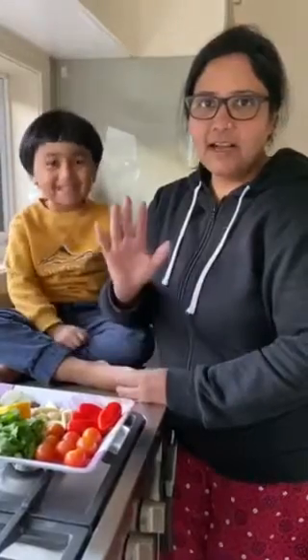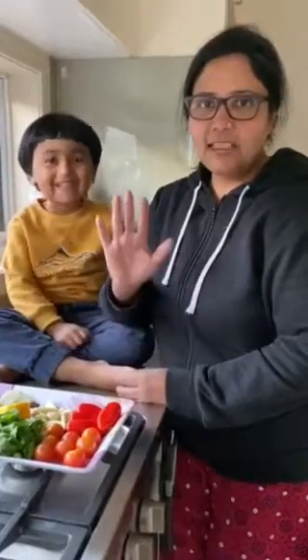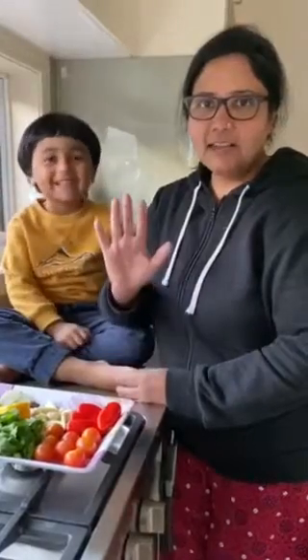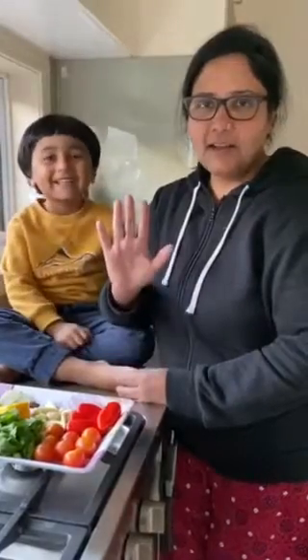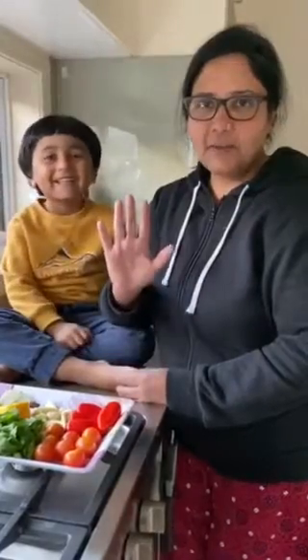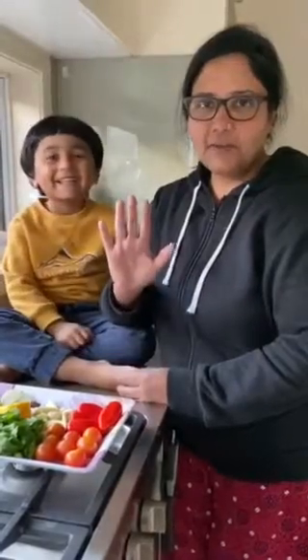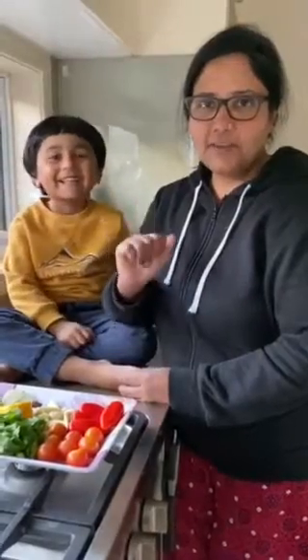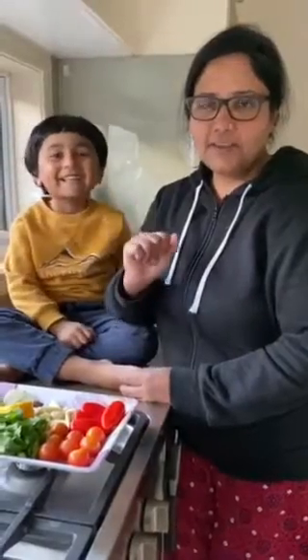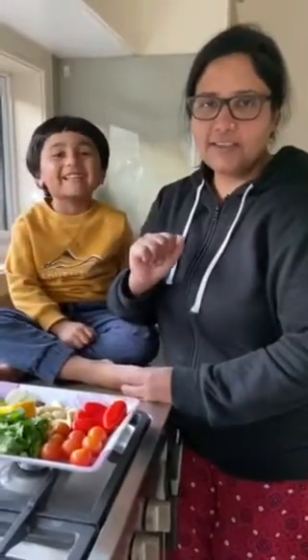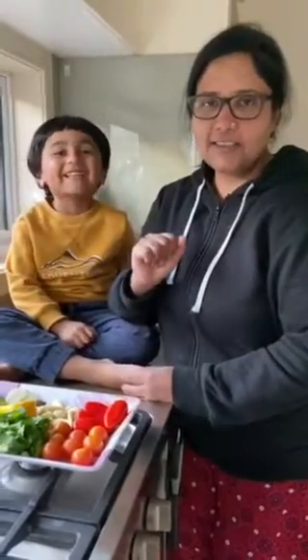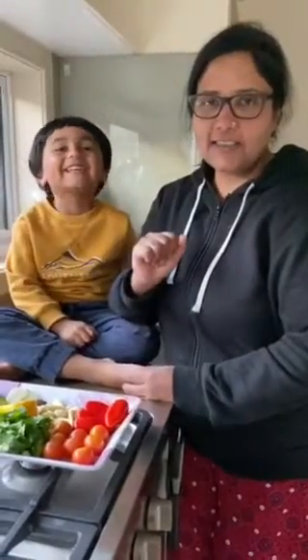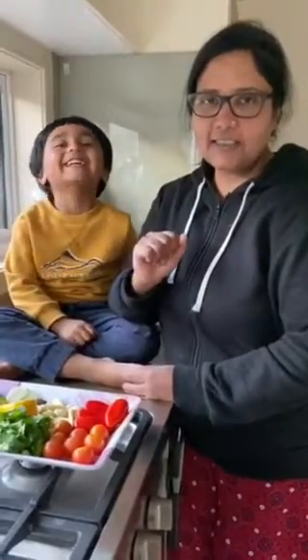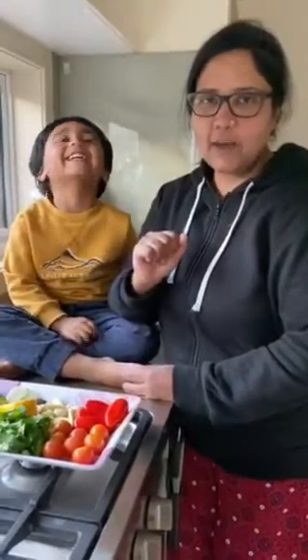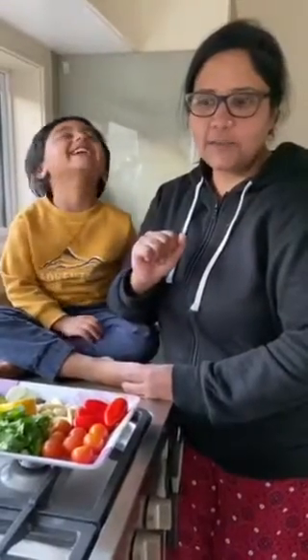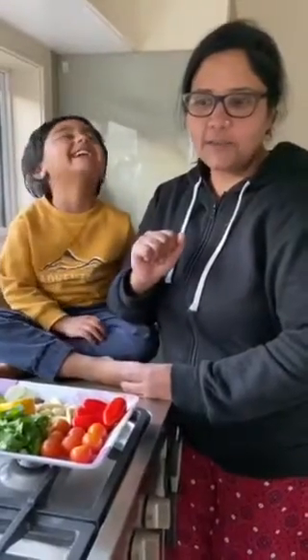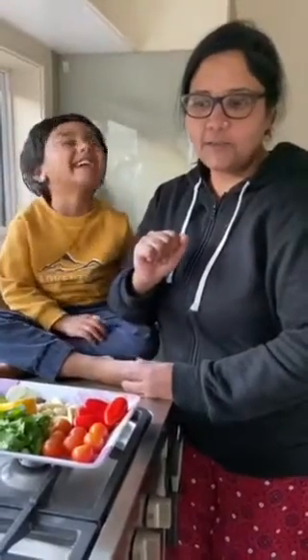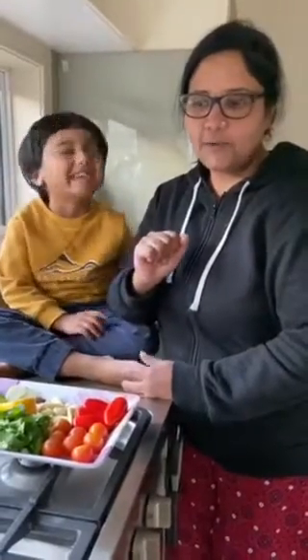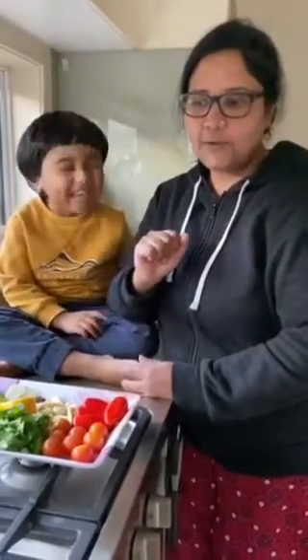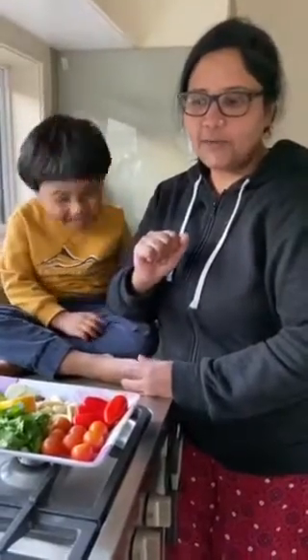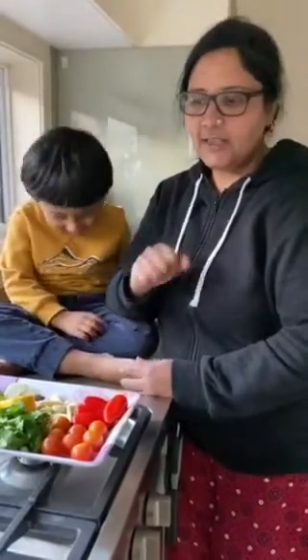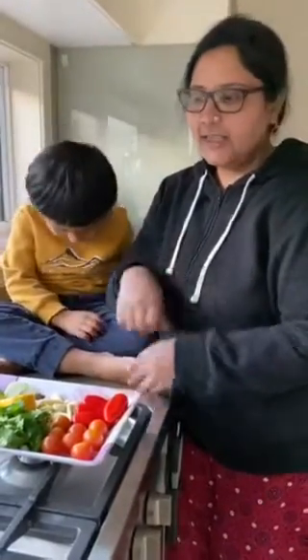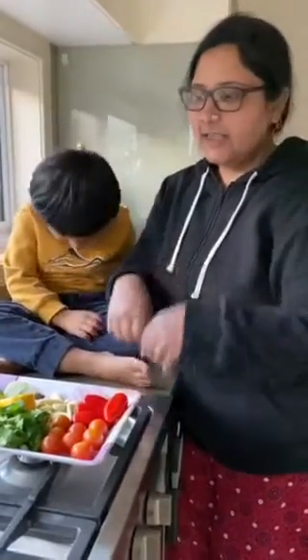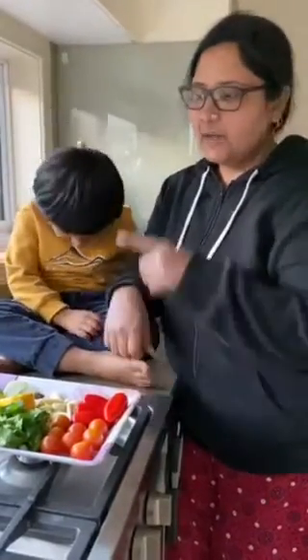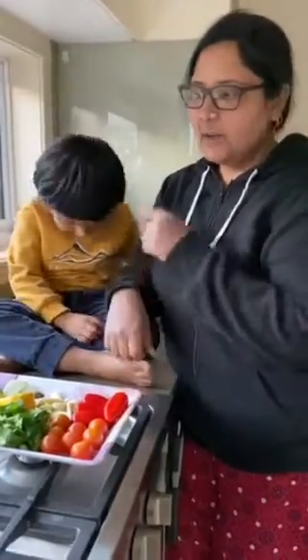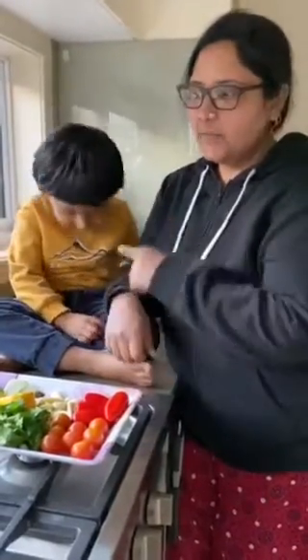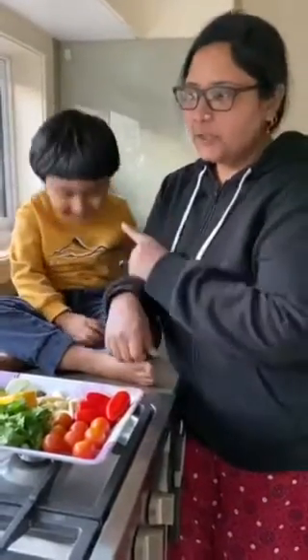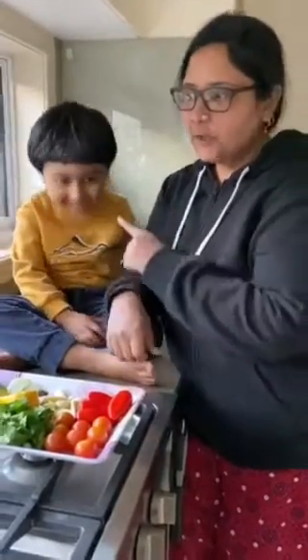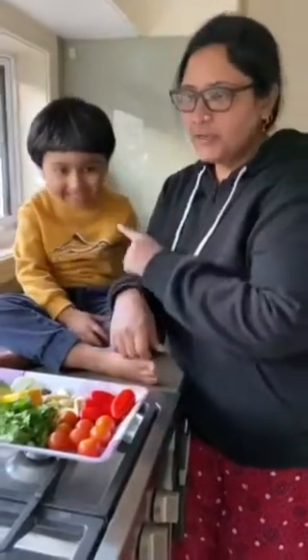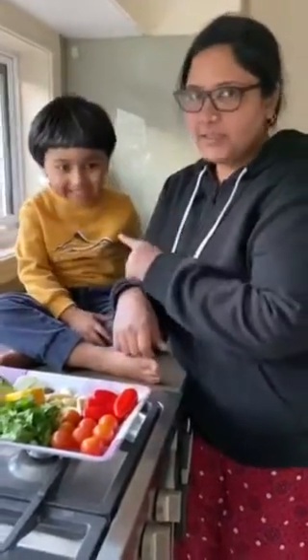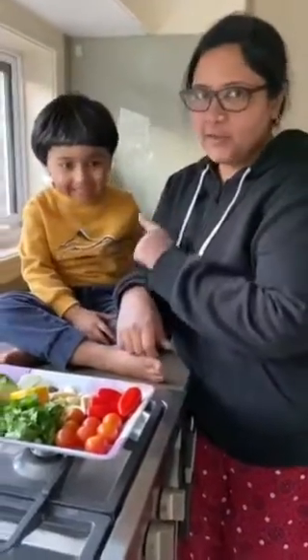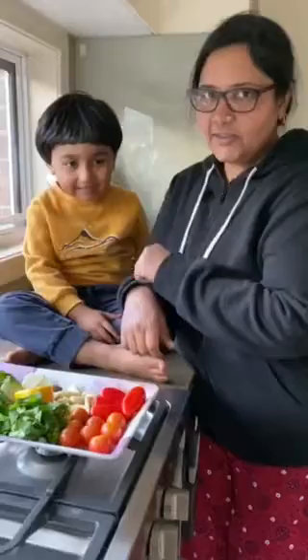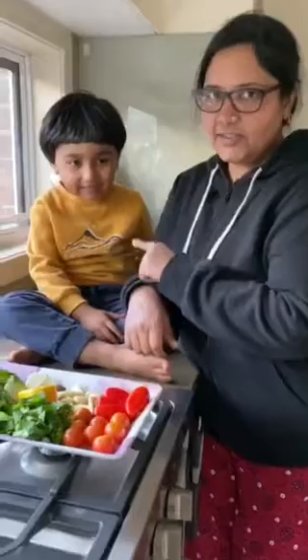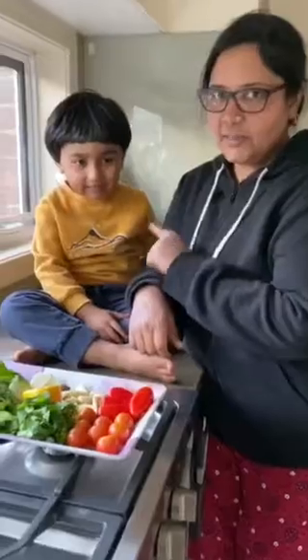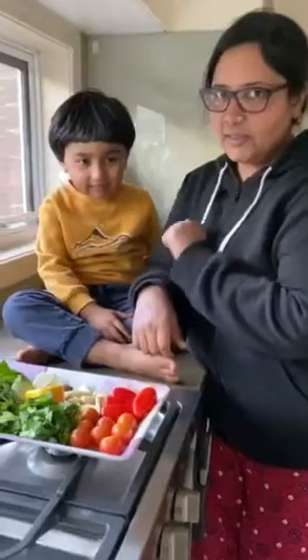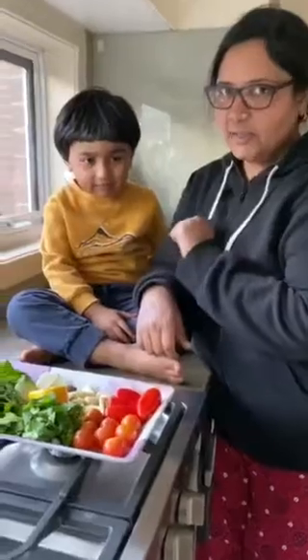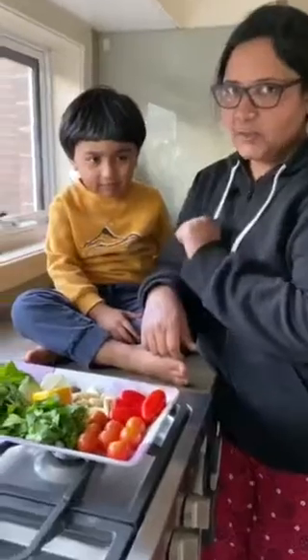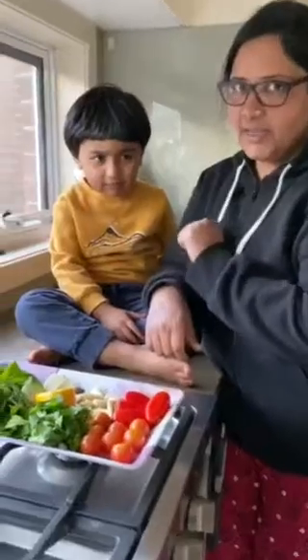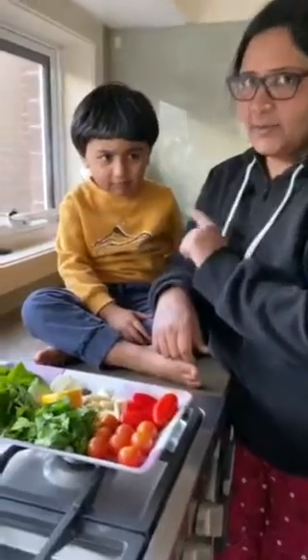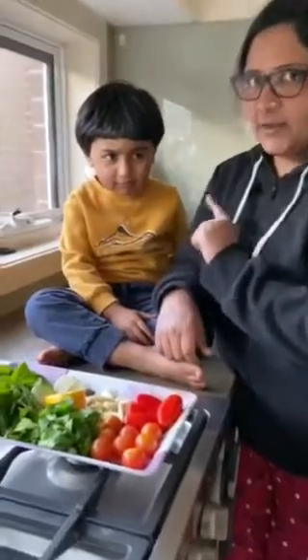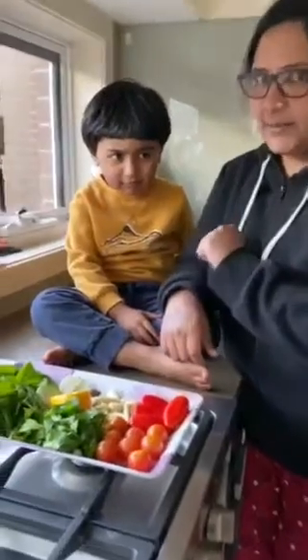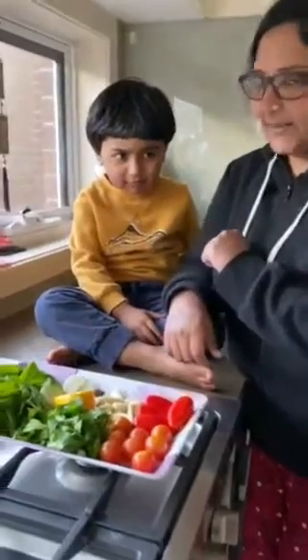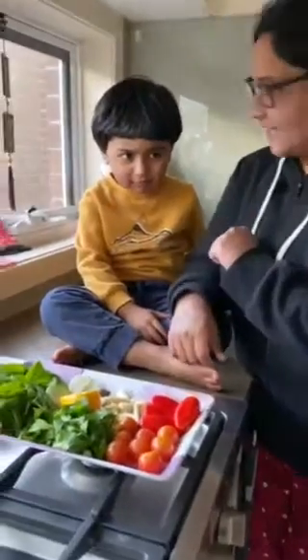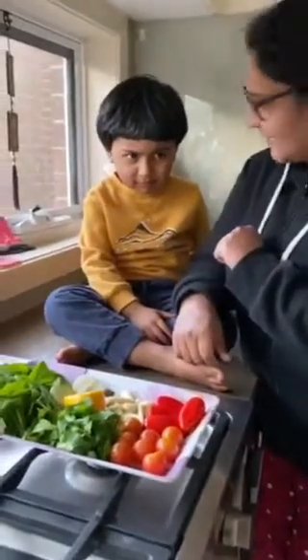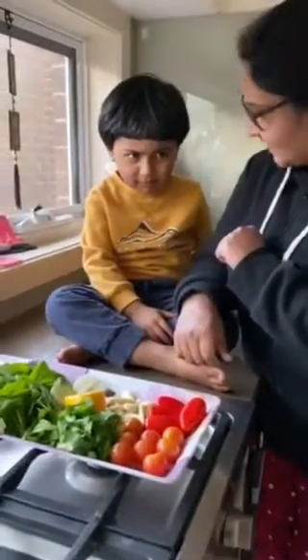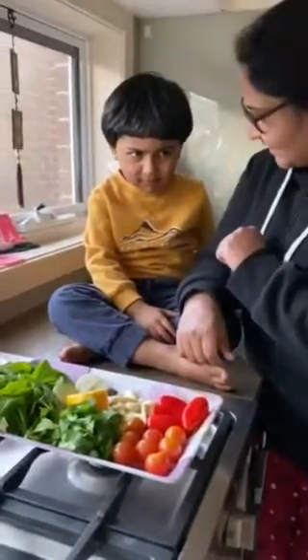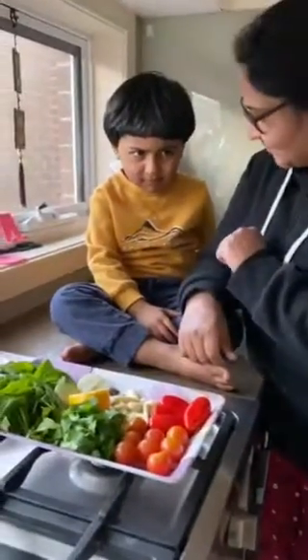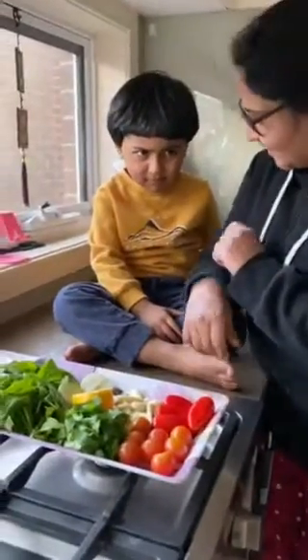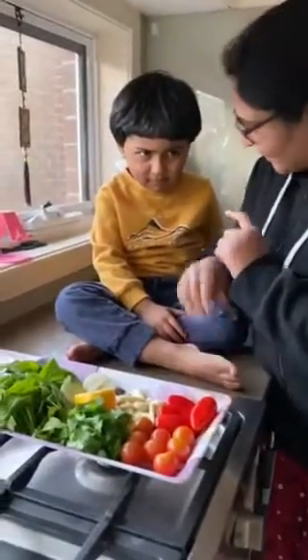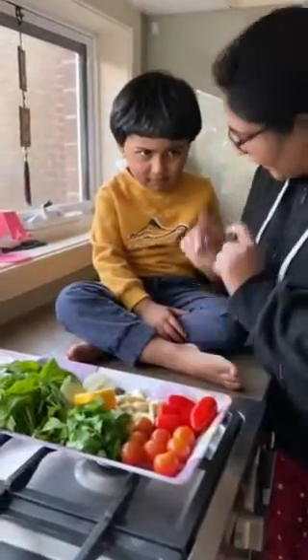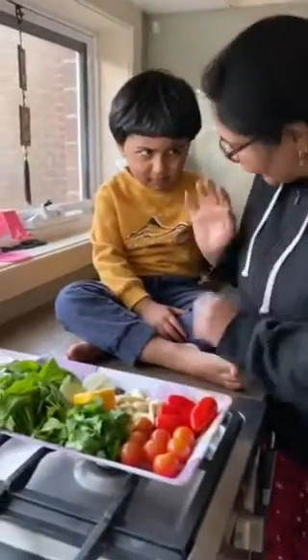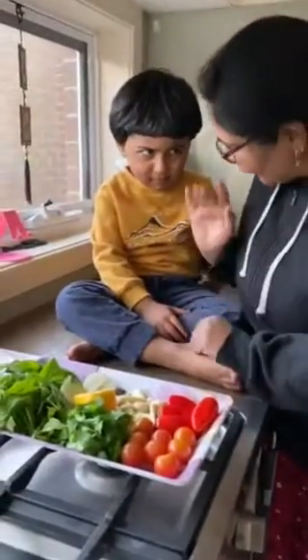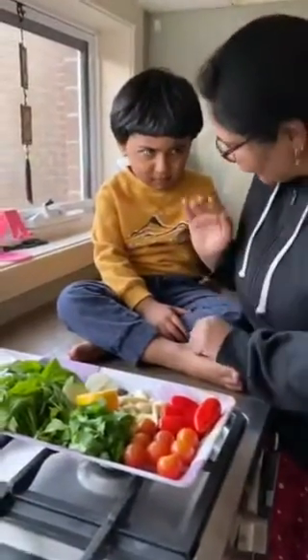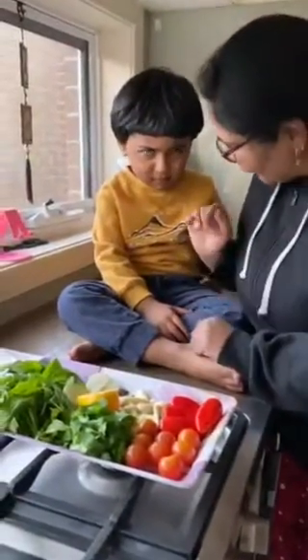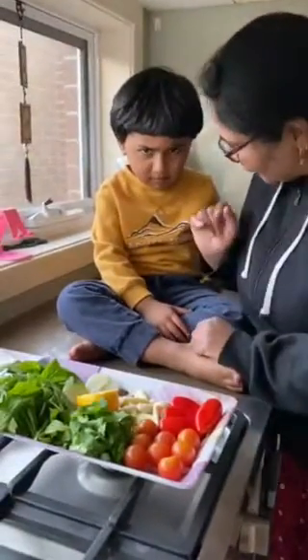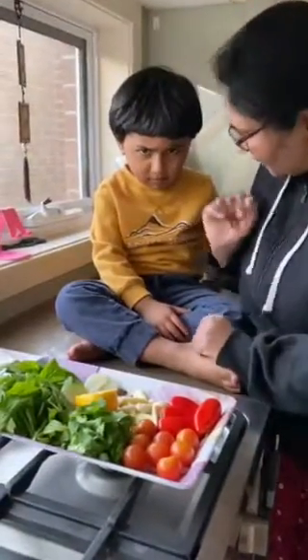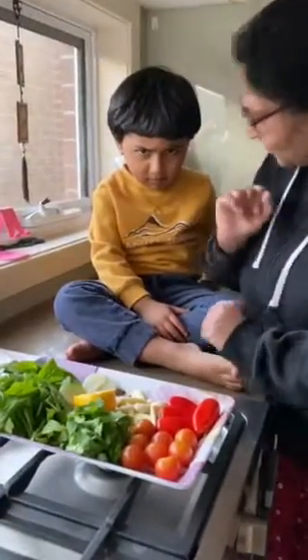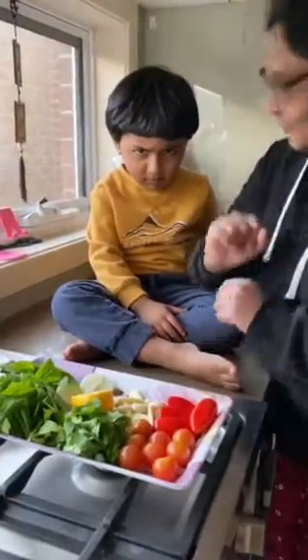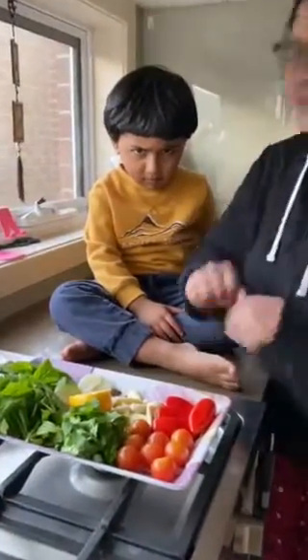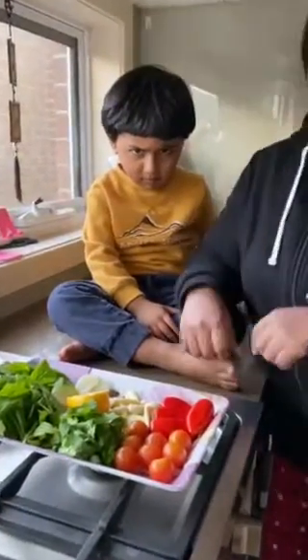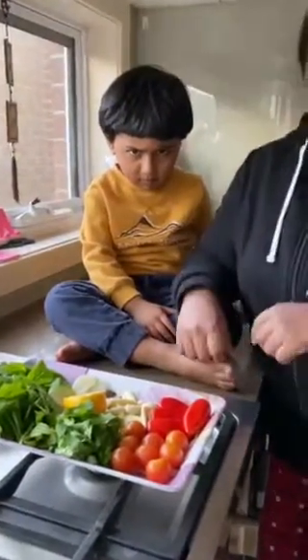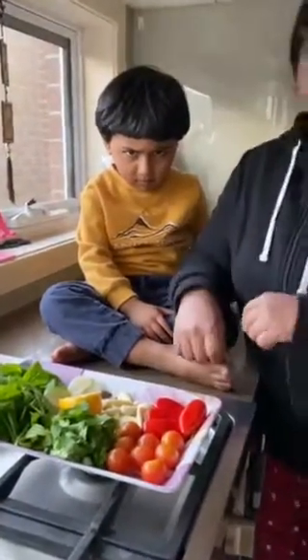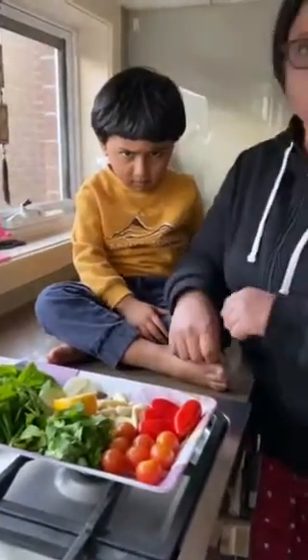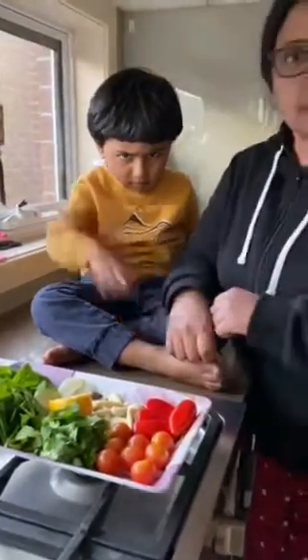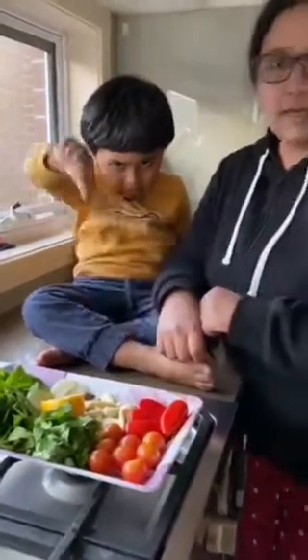Assalamualaikum, how are you all? This is my son. Say hello. Okay, I'm scared.